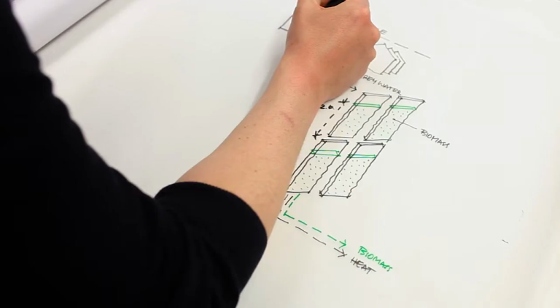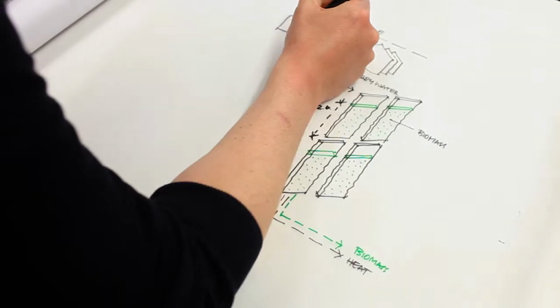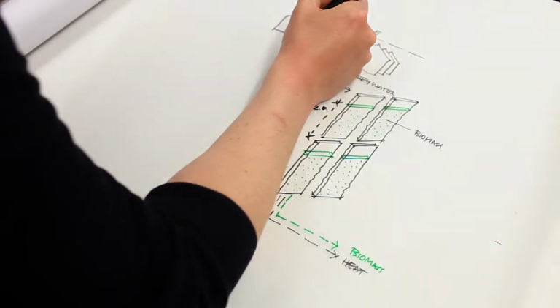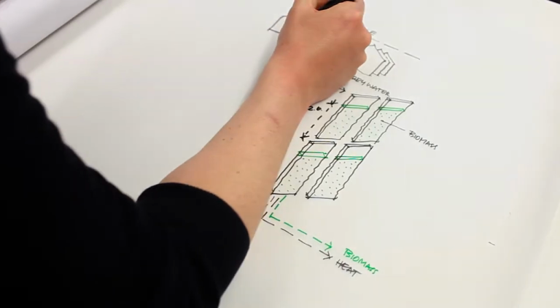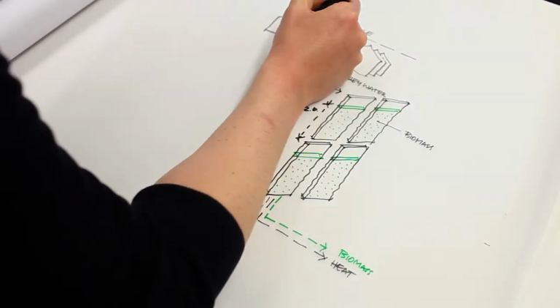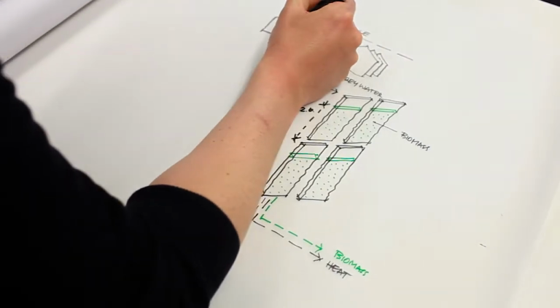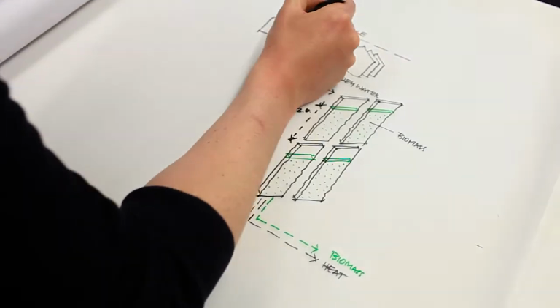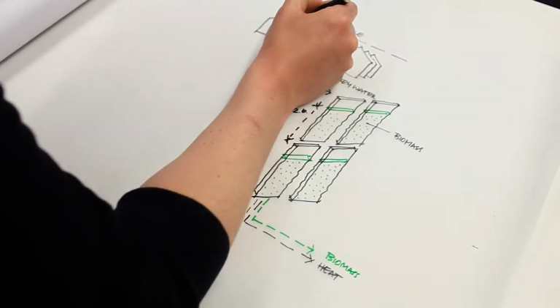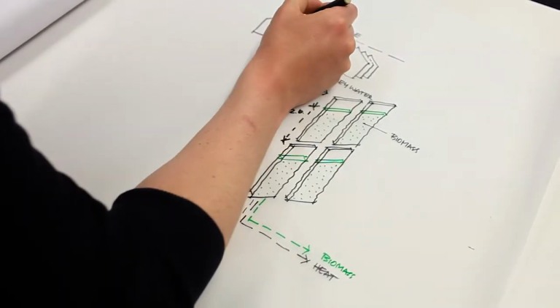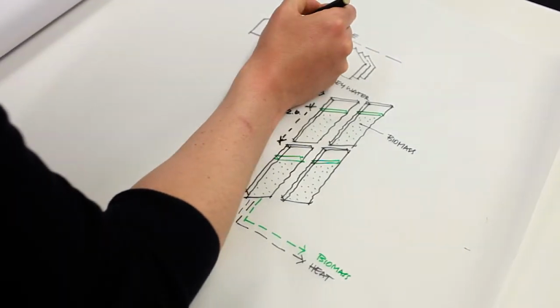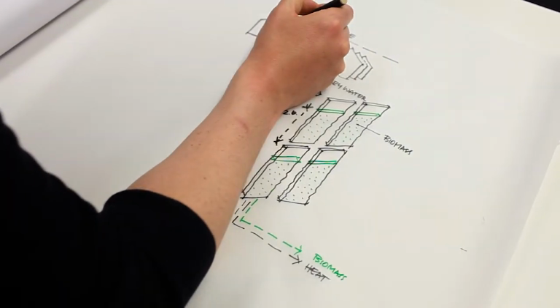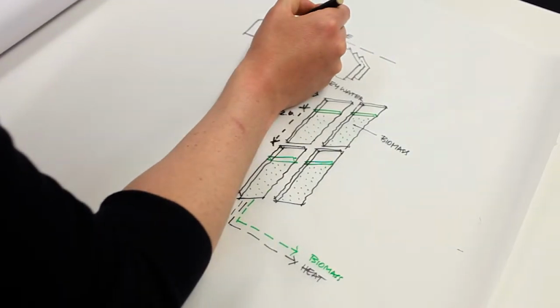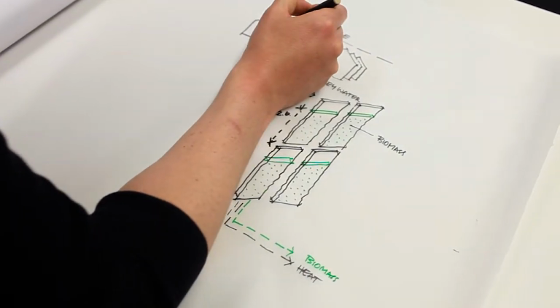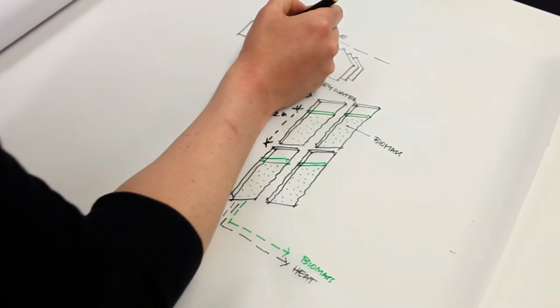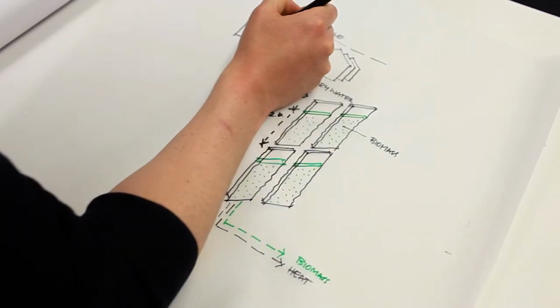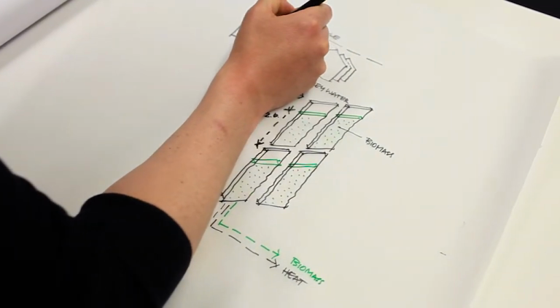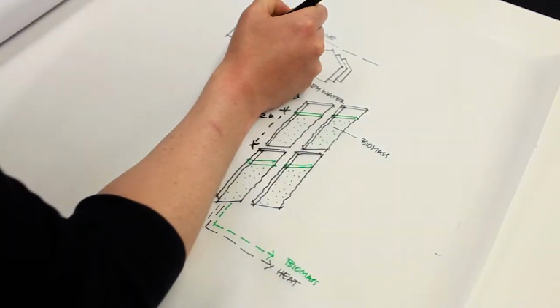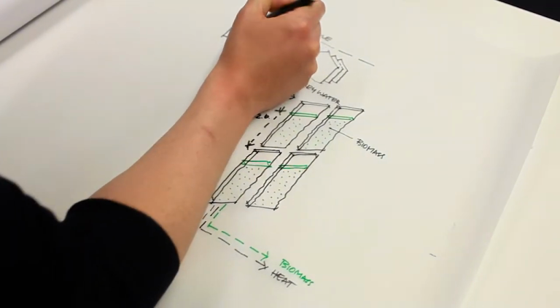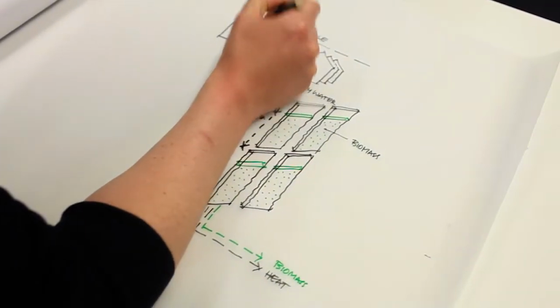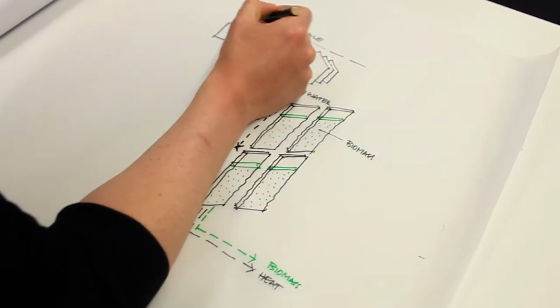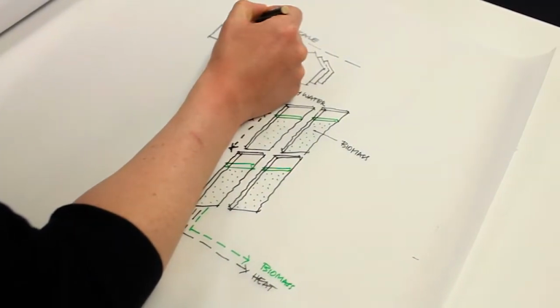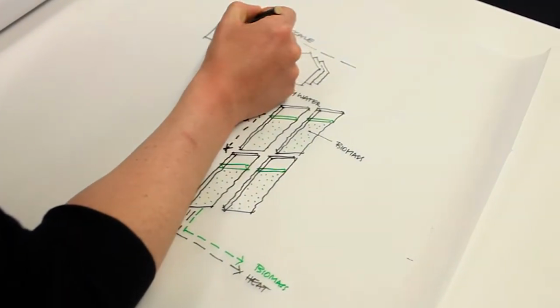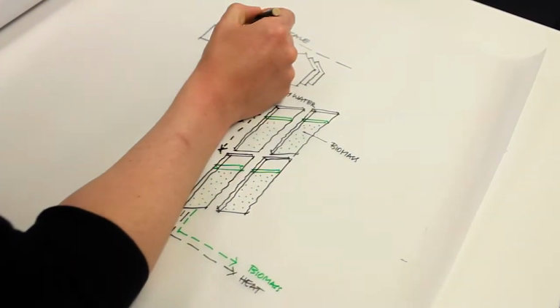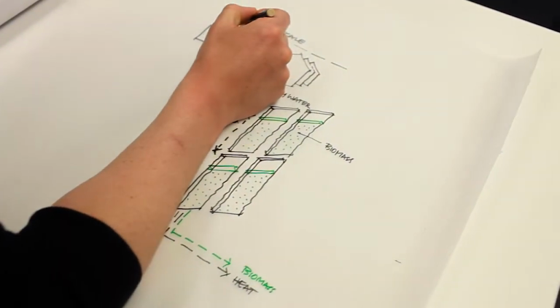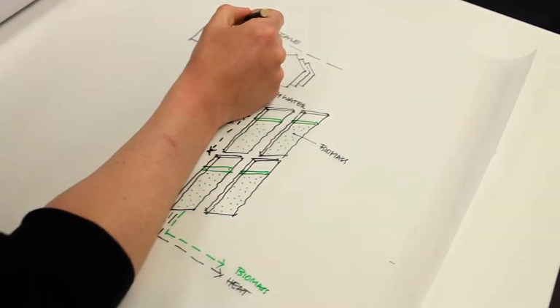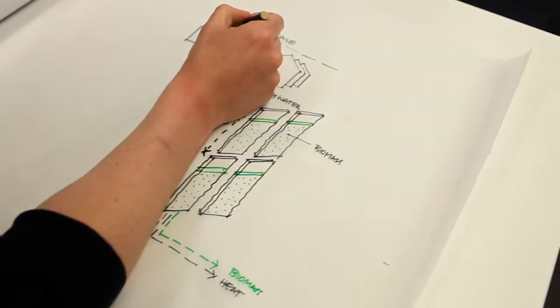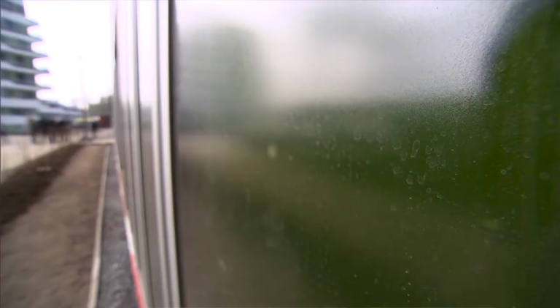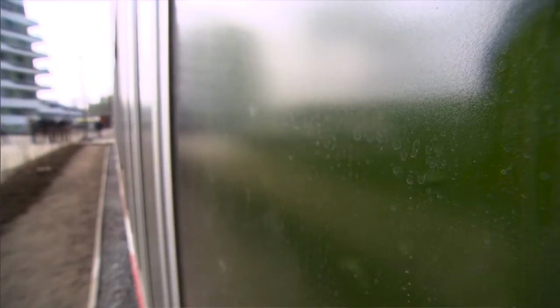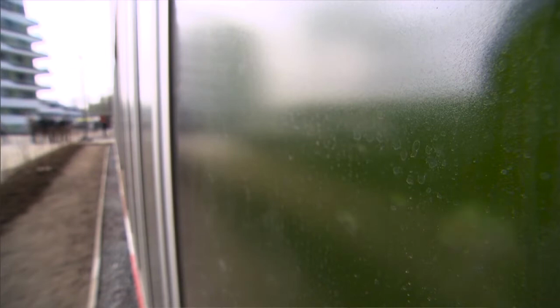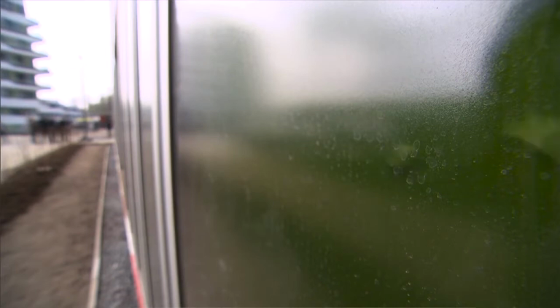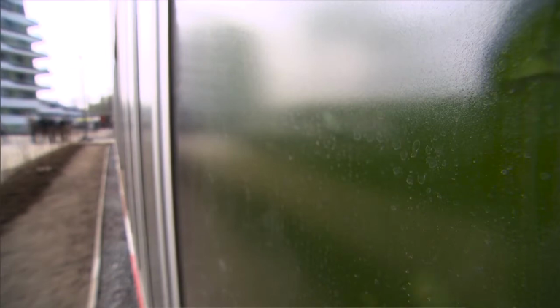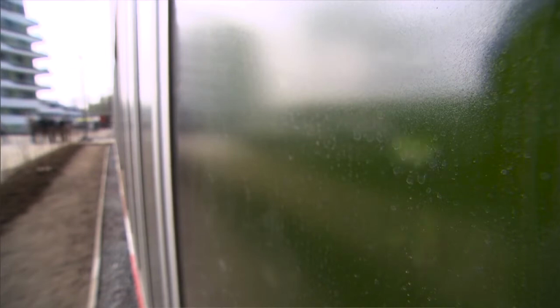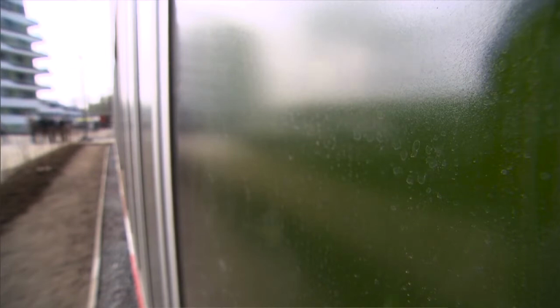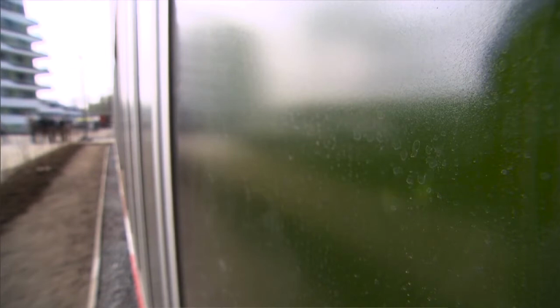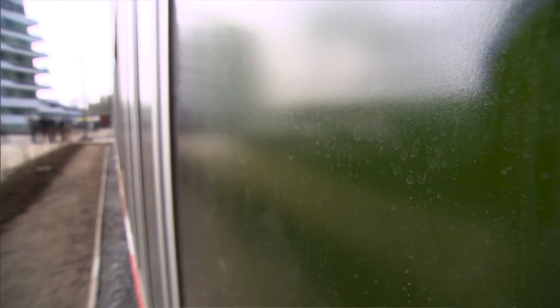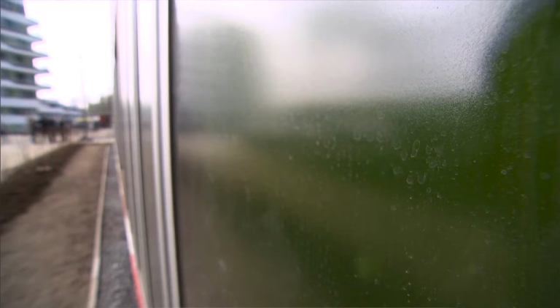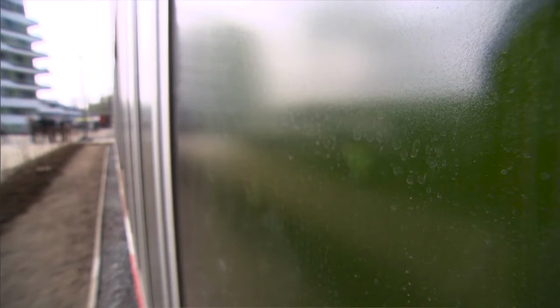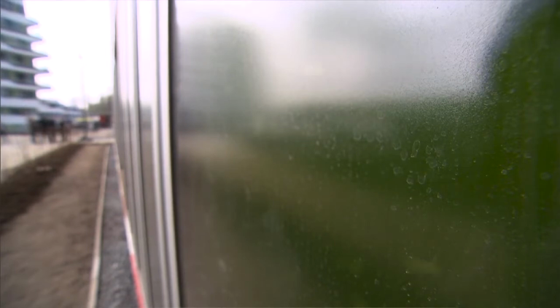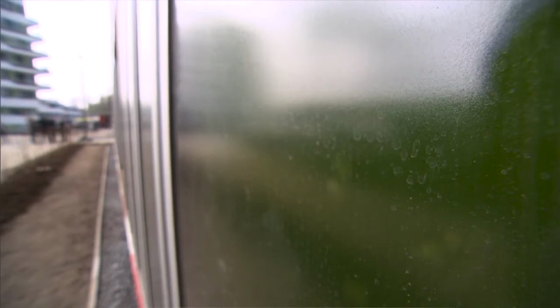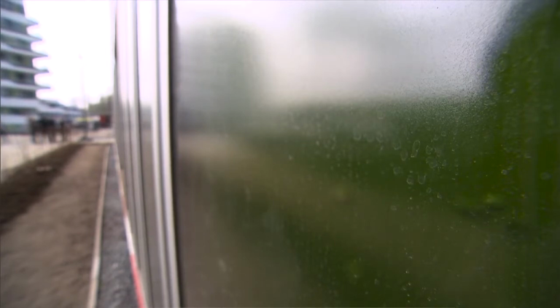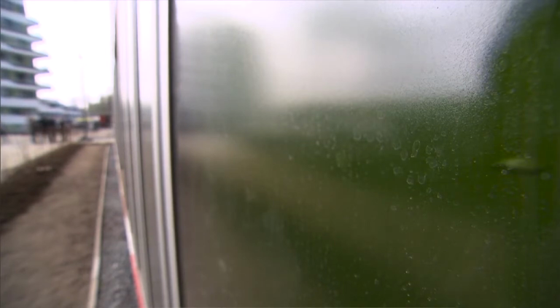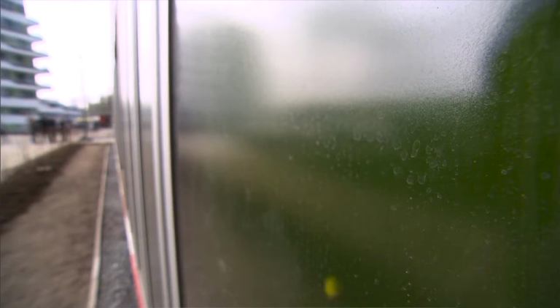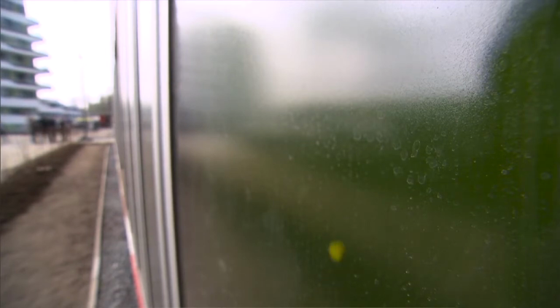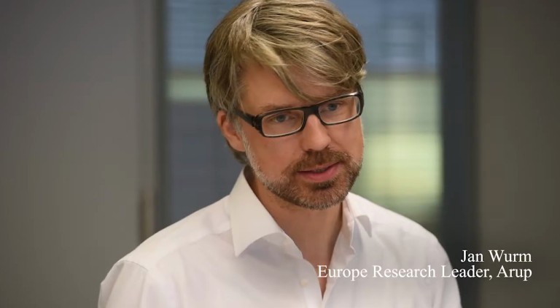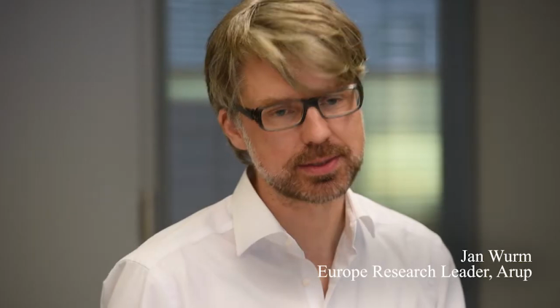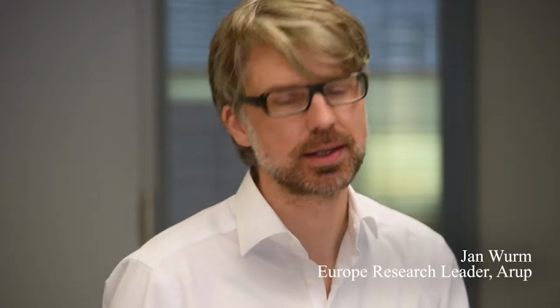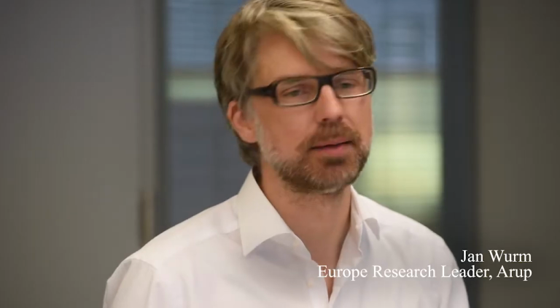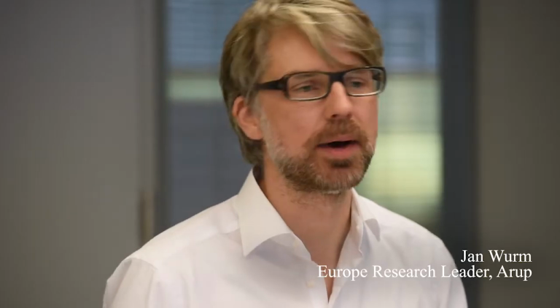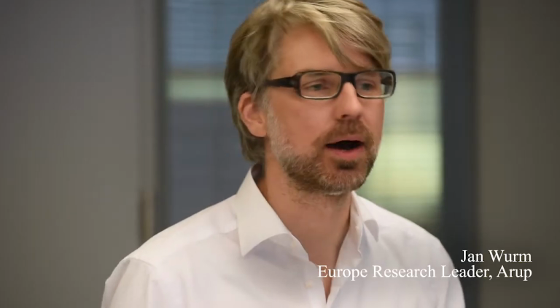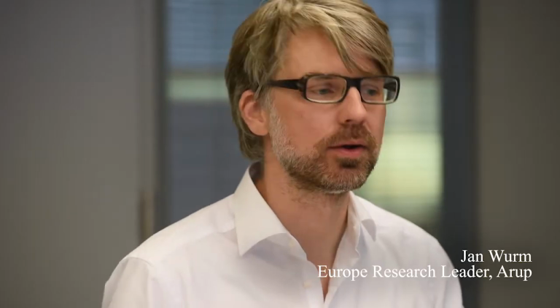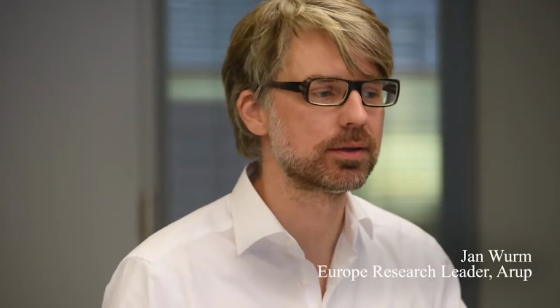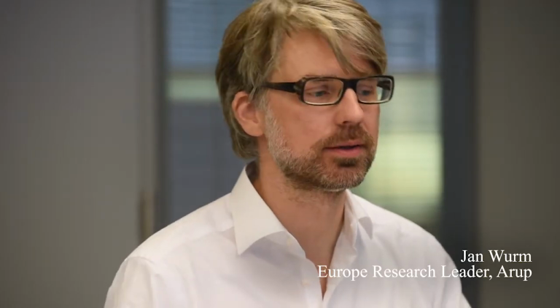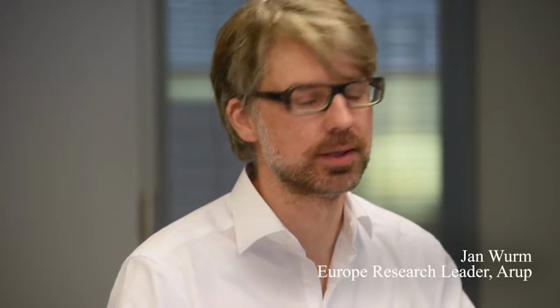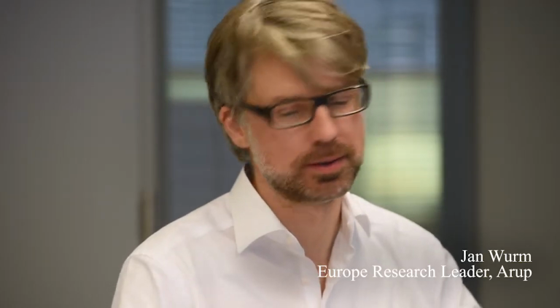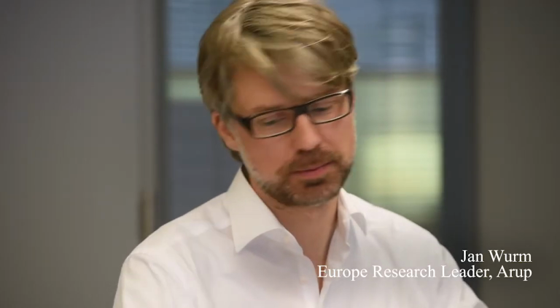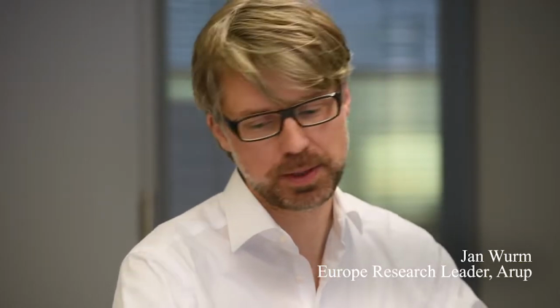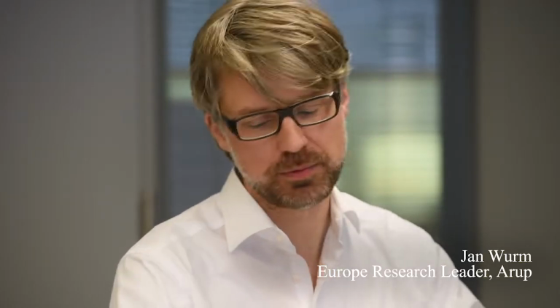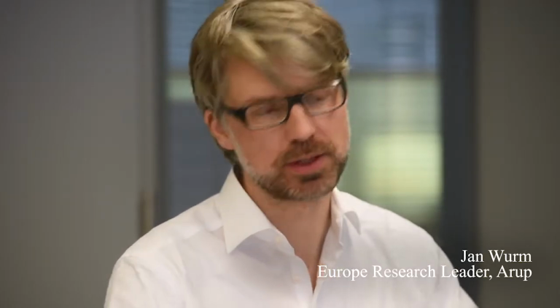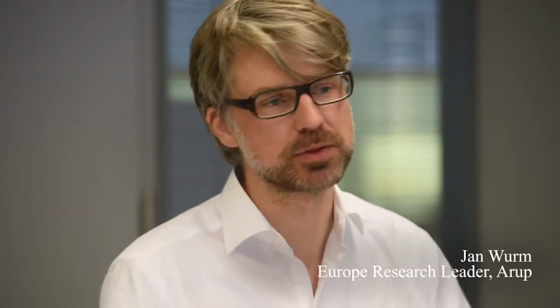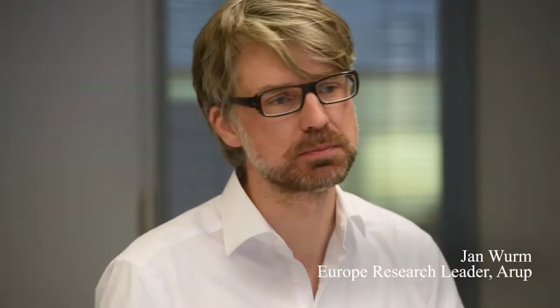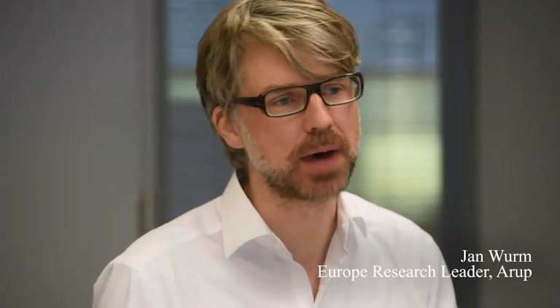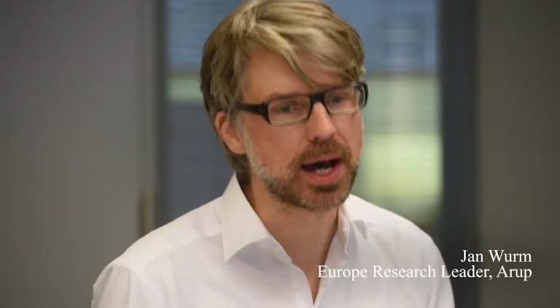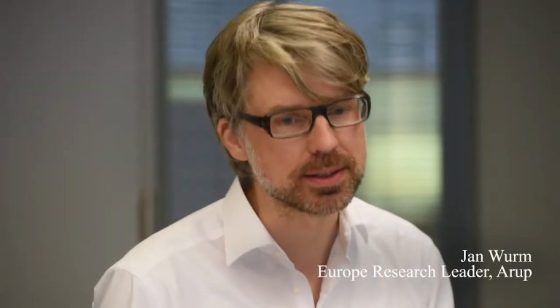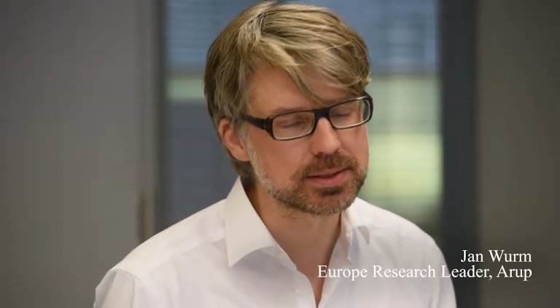We were invited to think outside the box. It was all about coming up with new ideas about the big field of smarts.